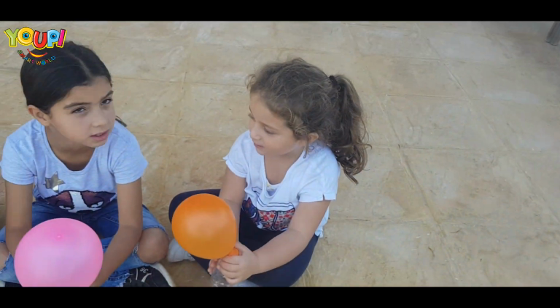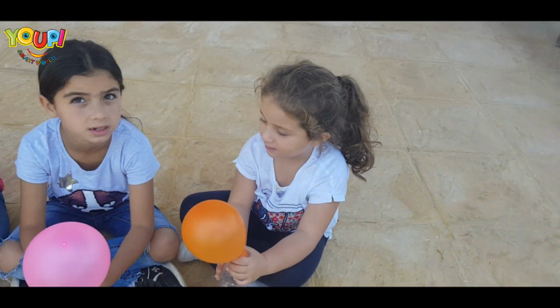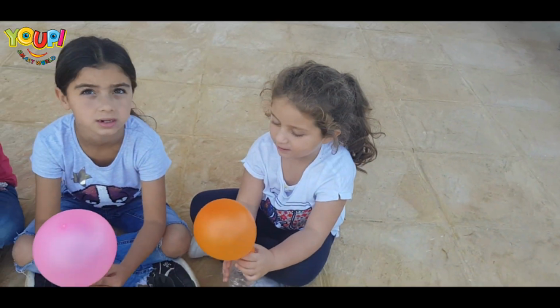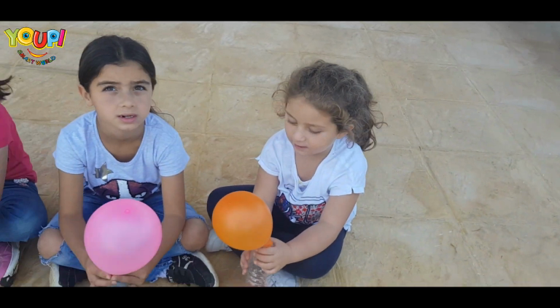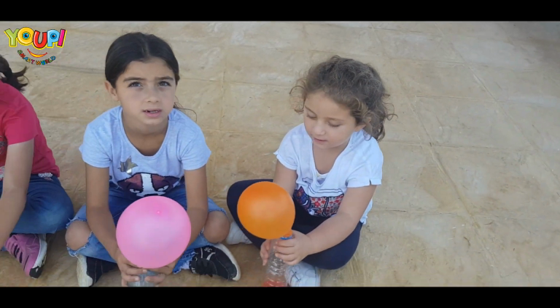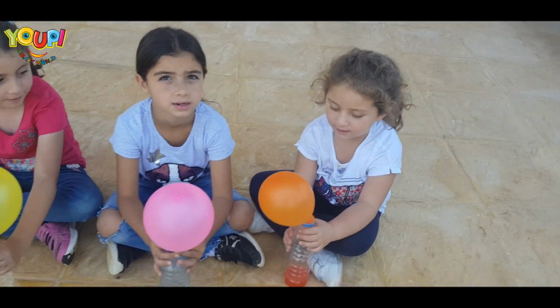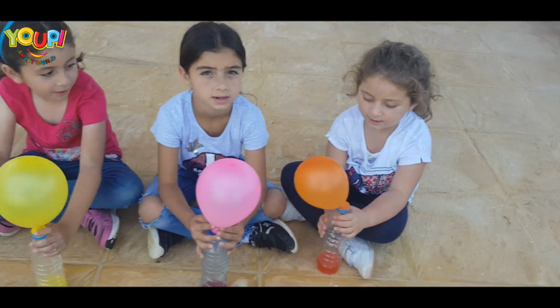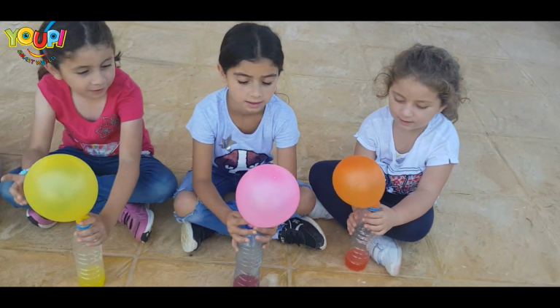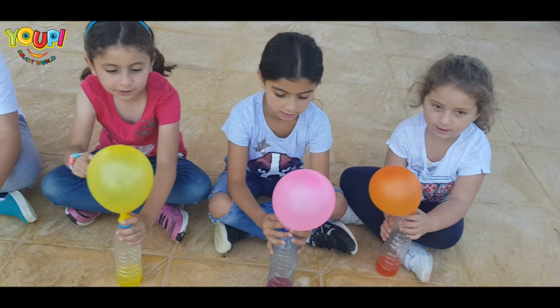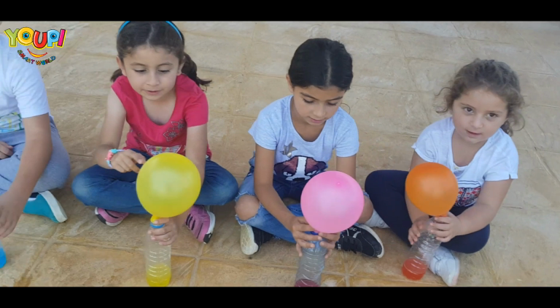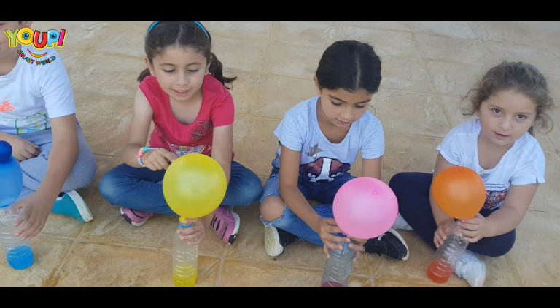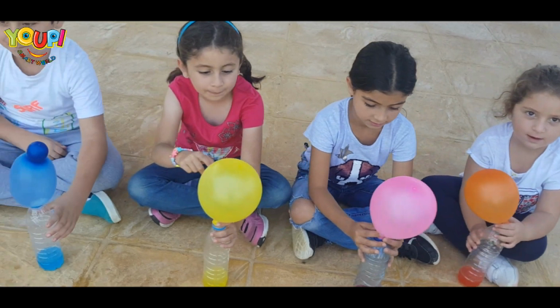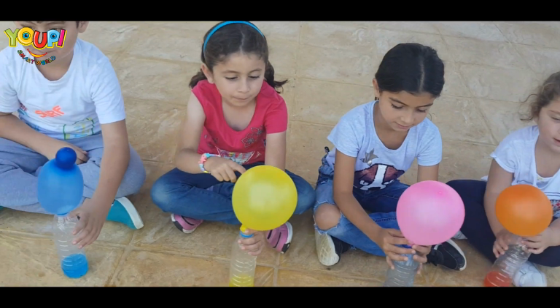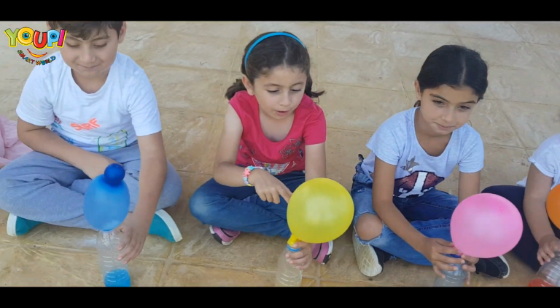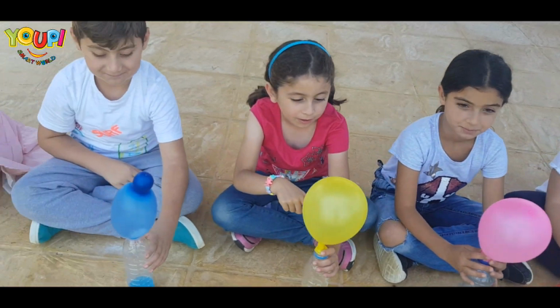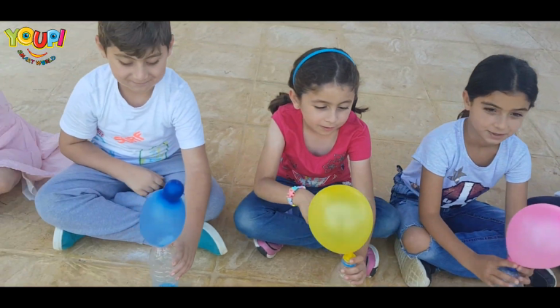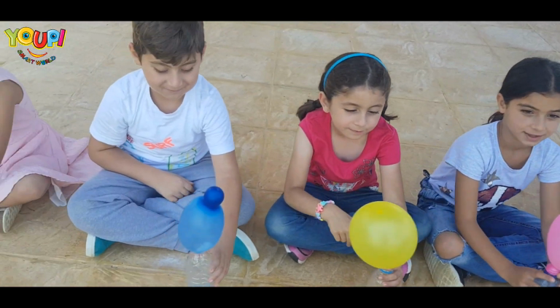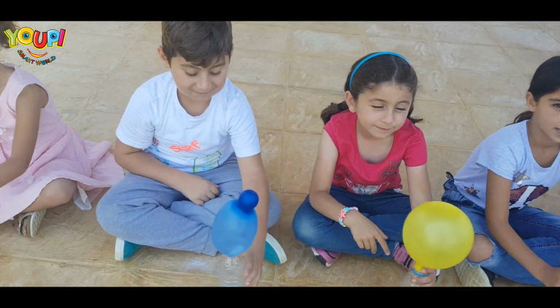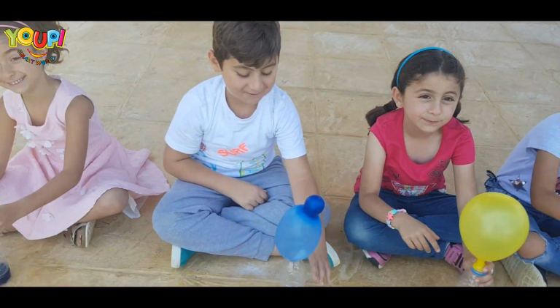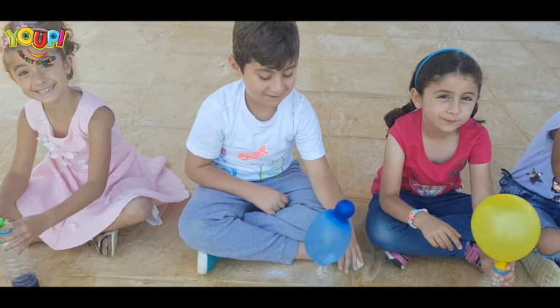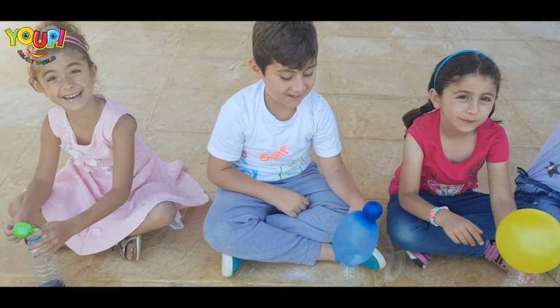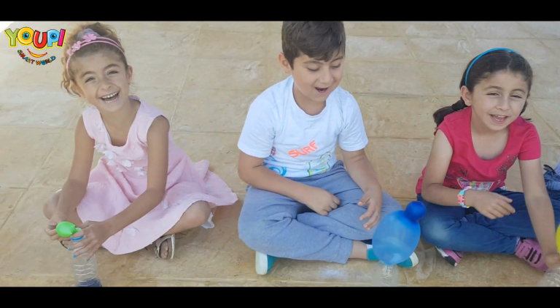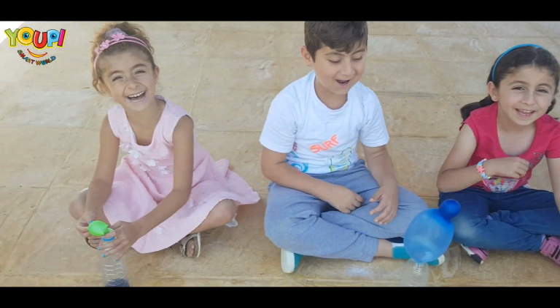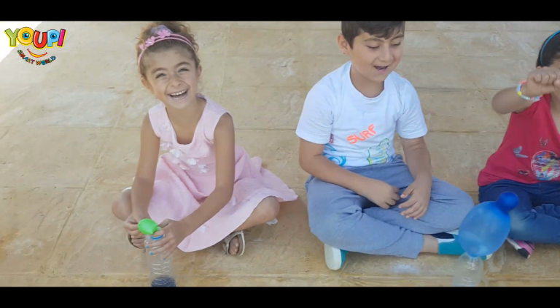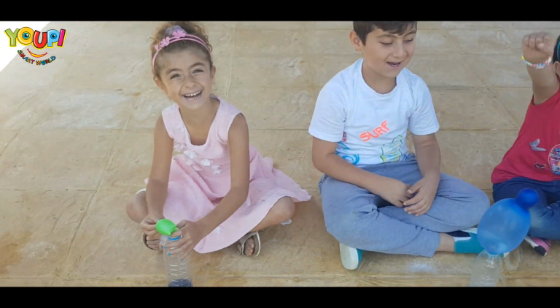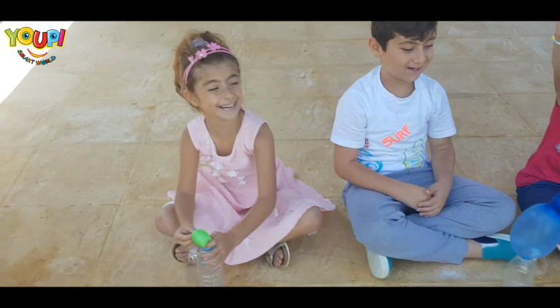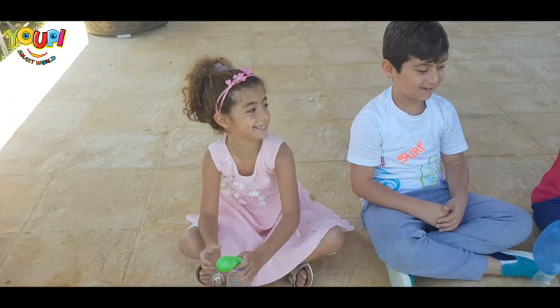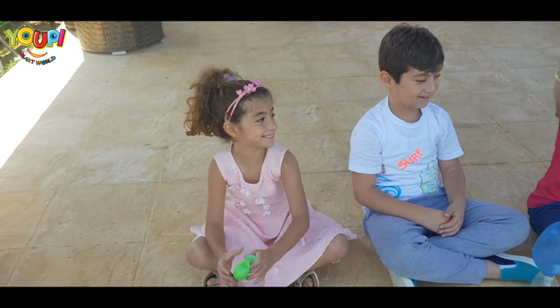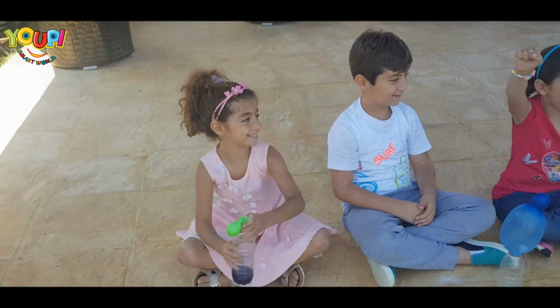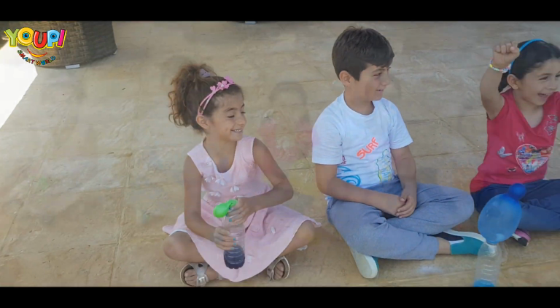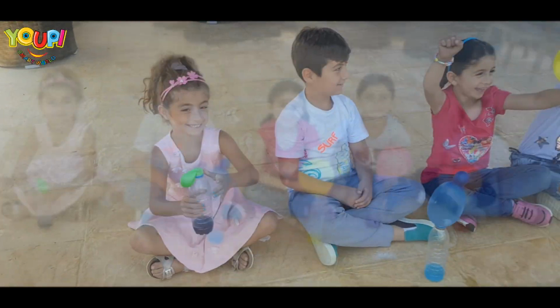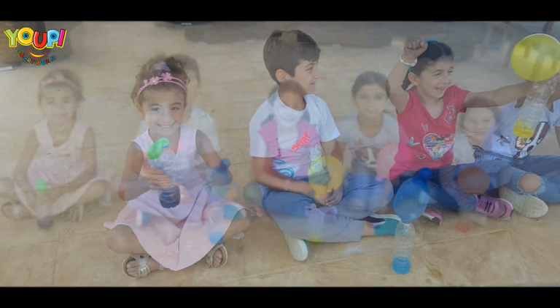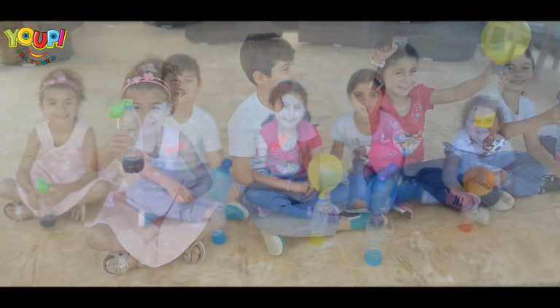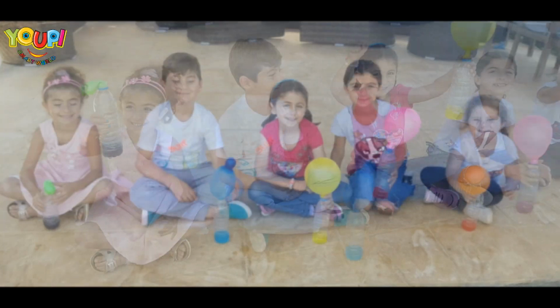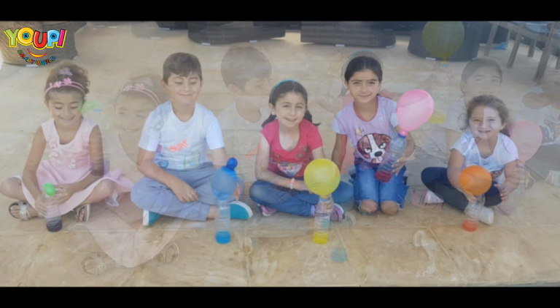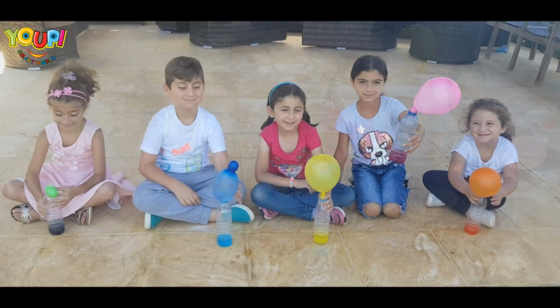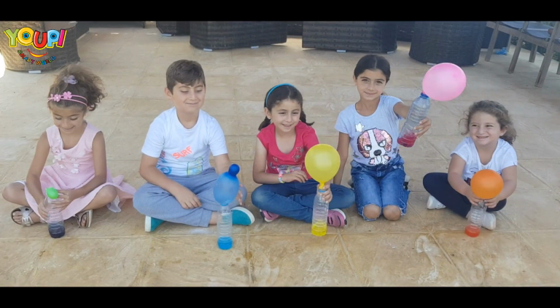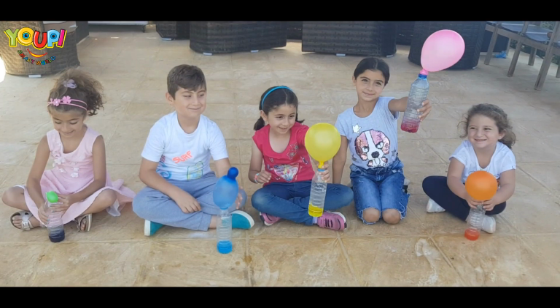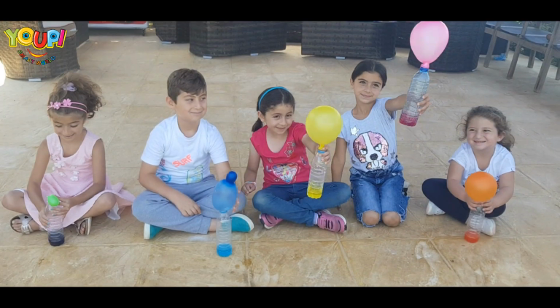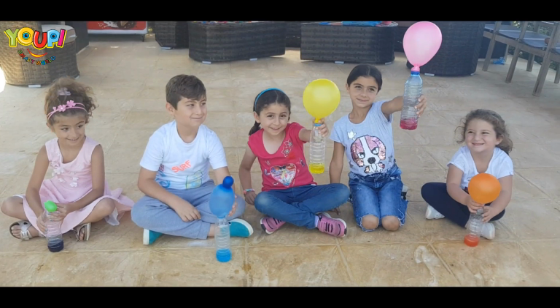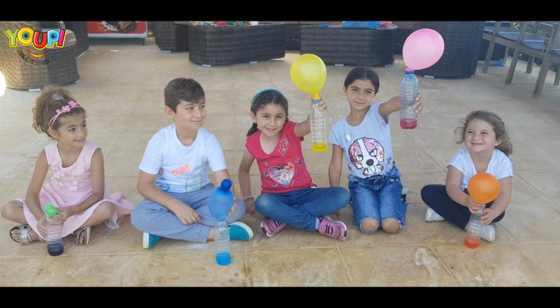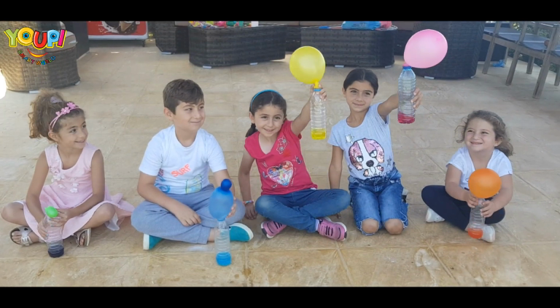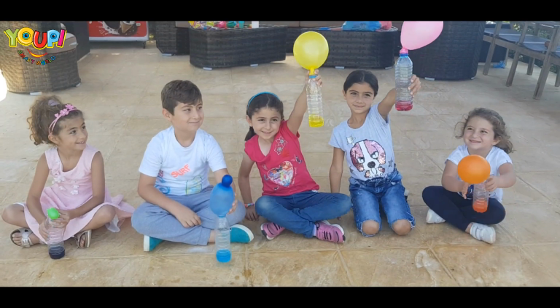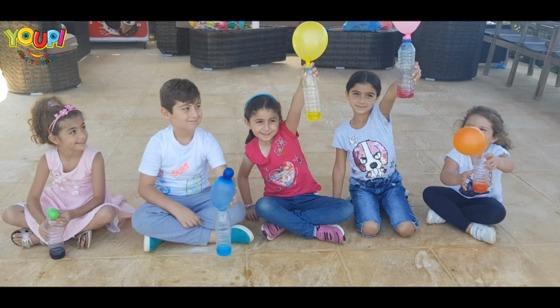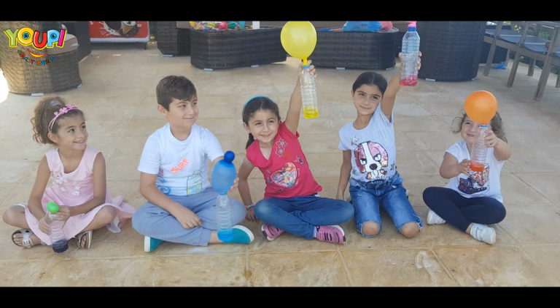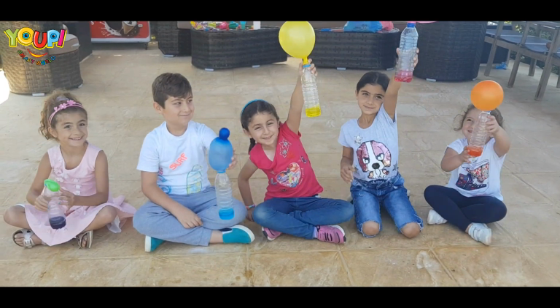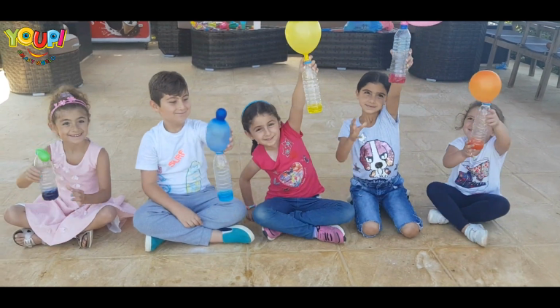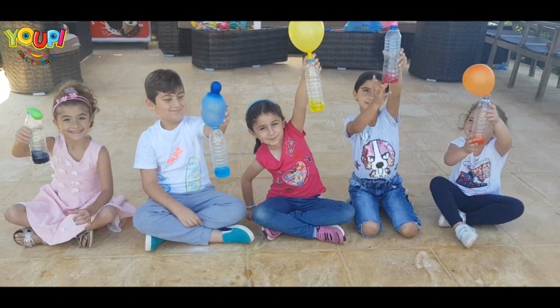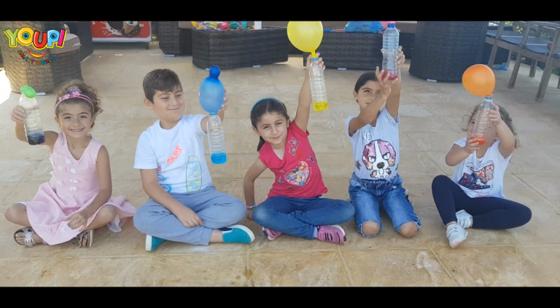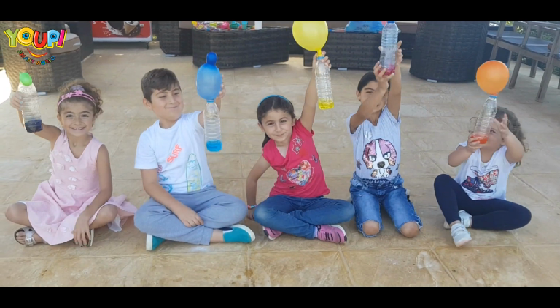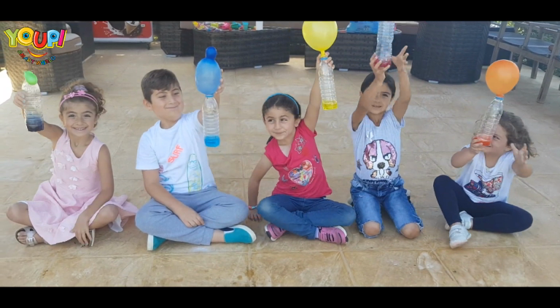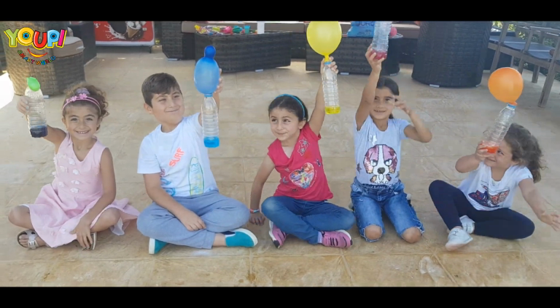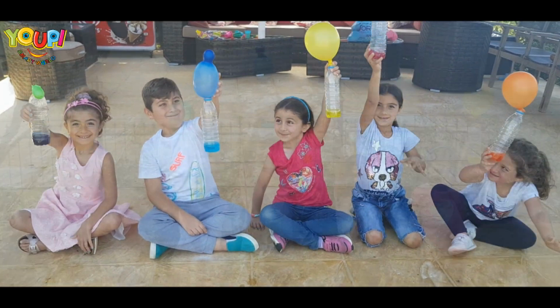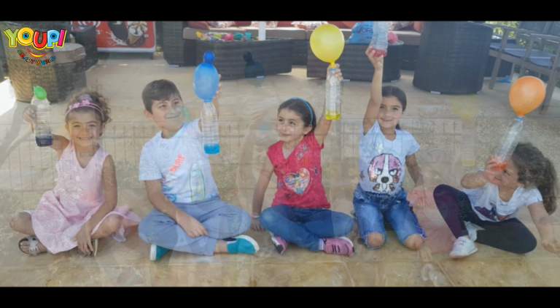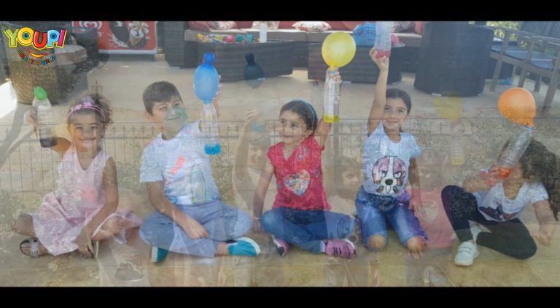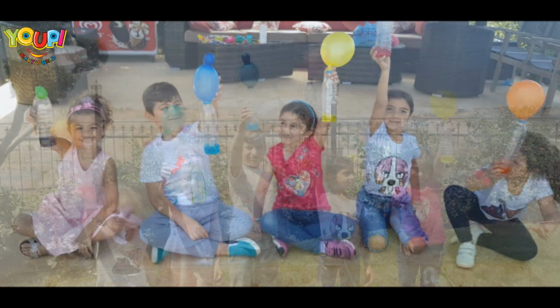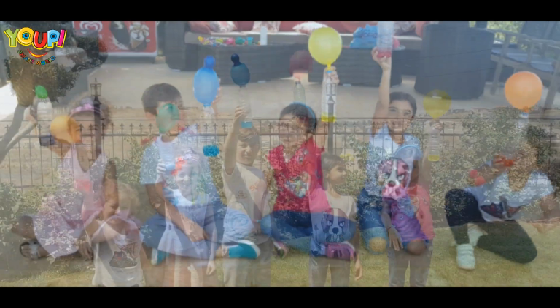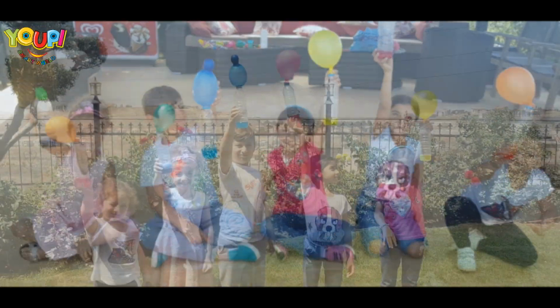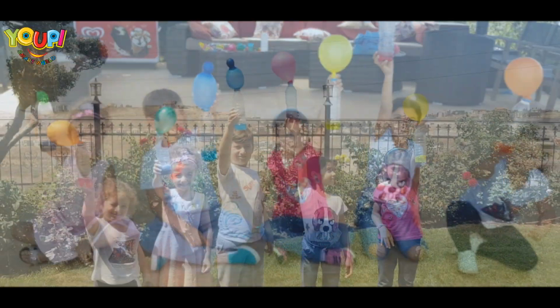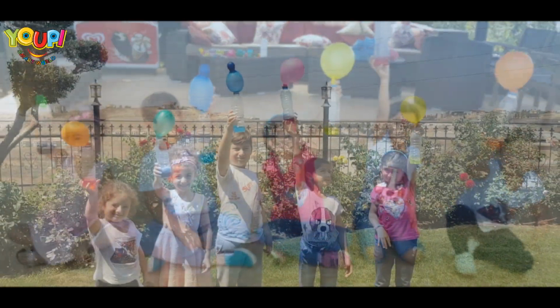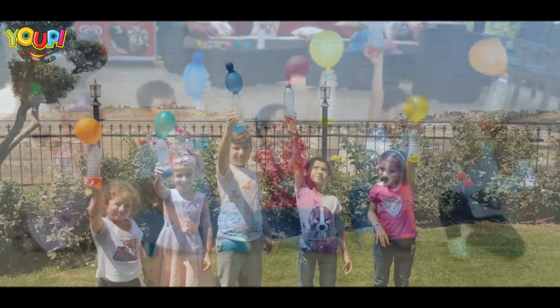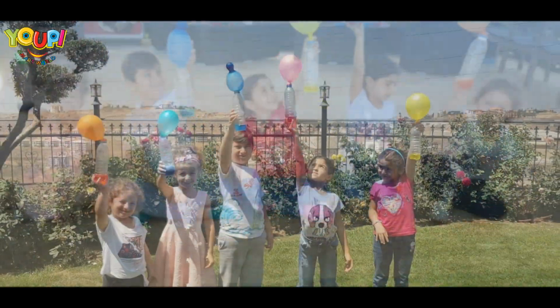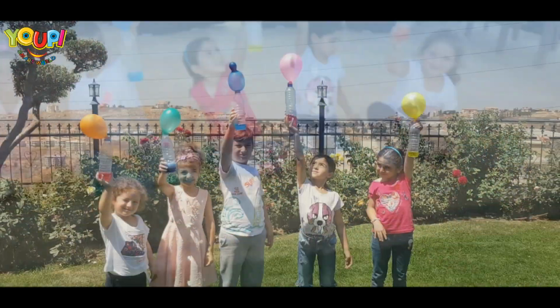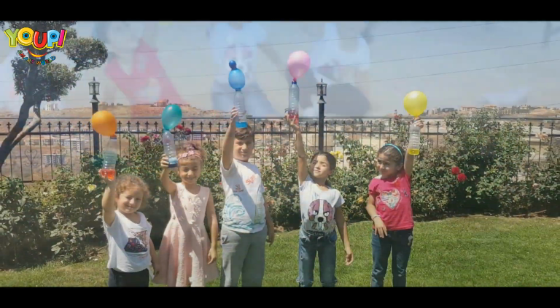Do you like the experiment? Yes! Yeah! Yeah! Yeah! Wow!